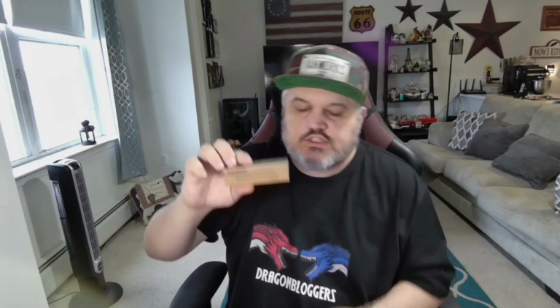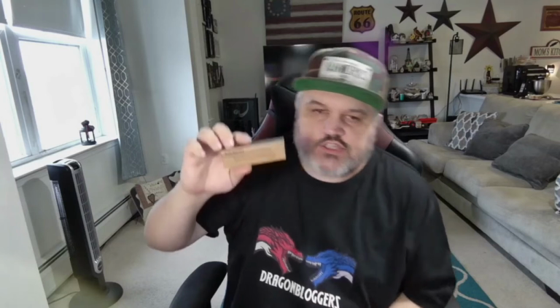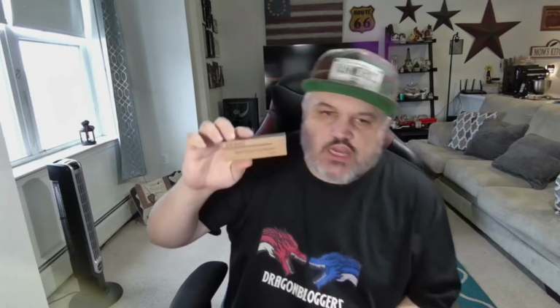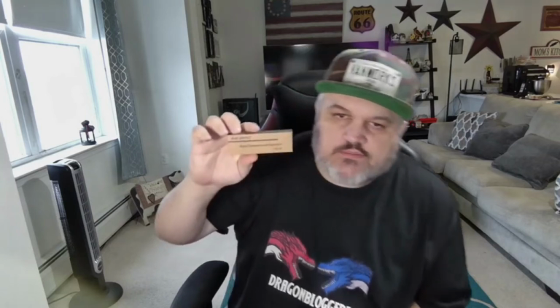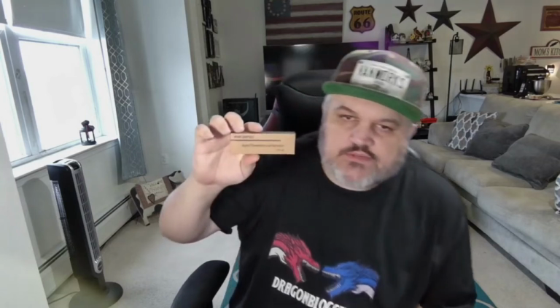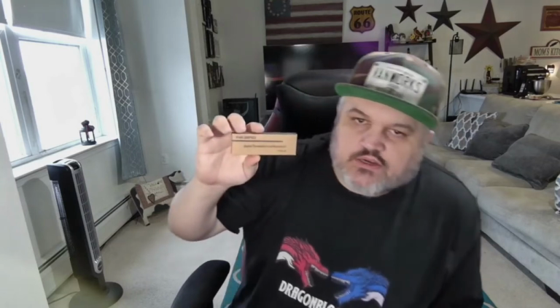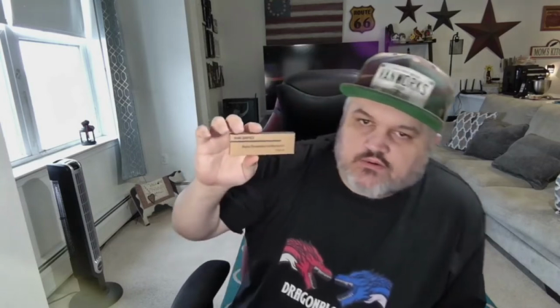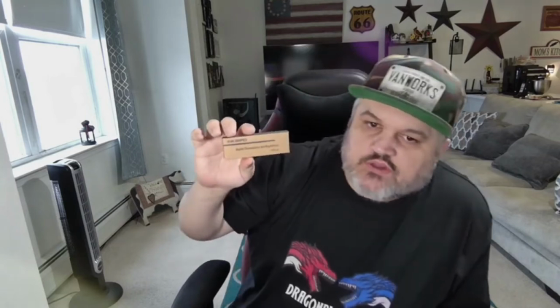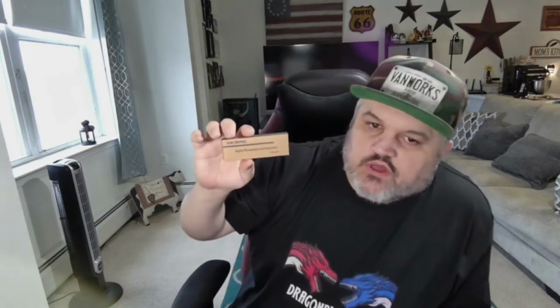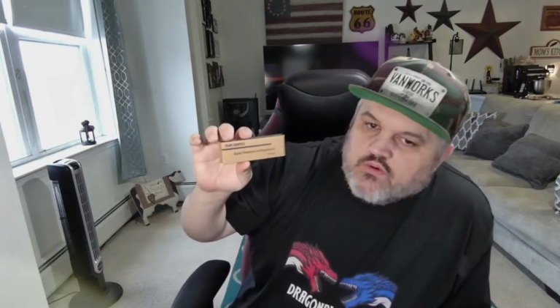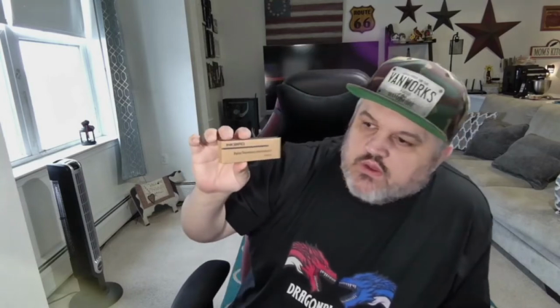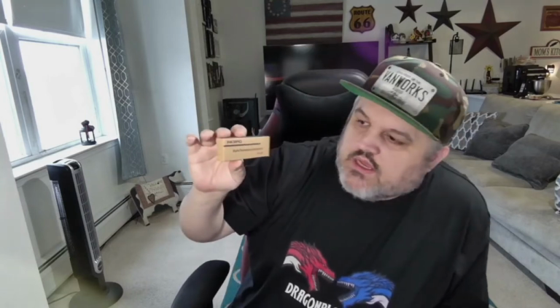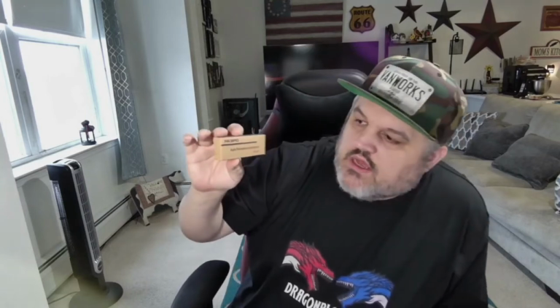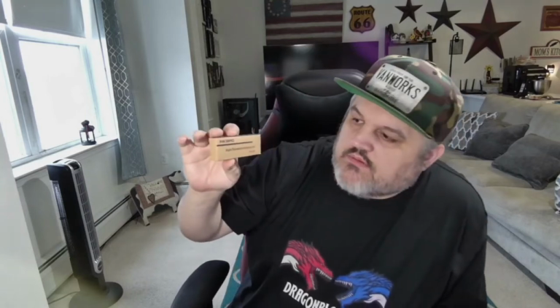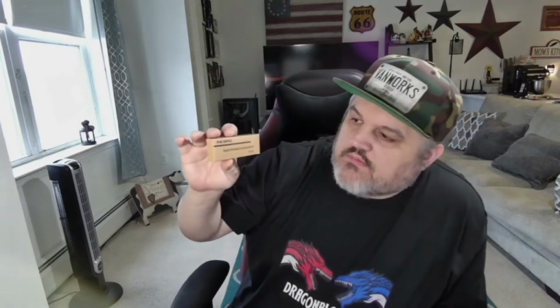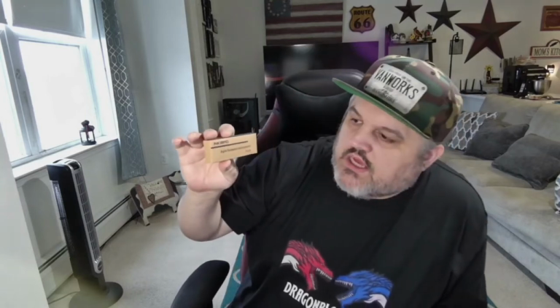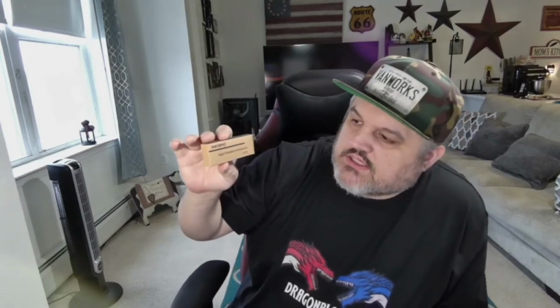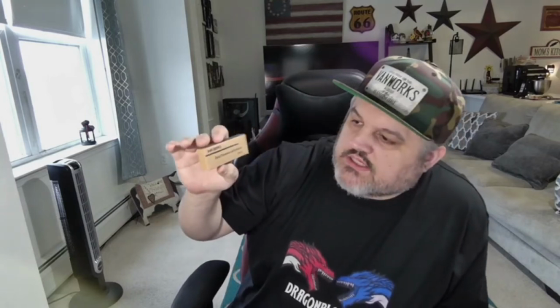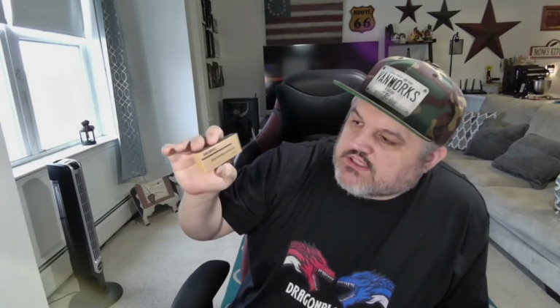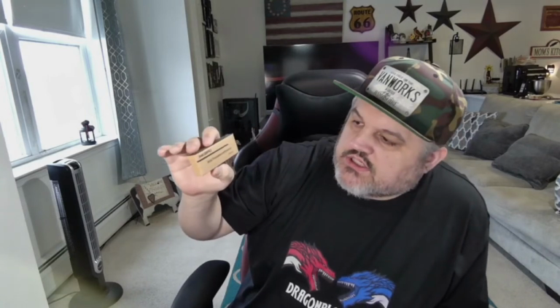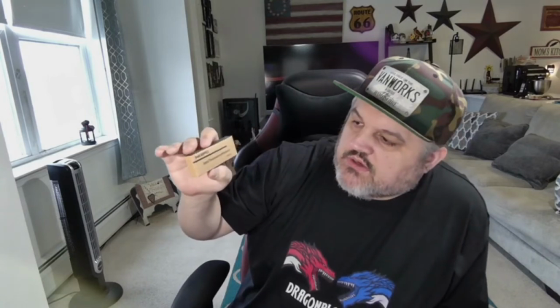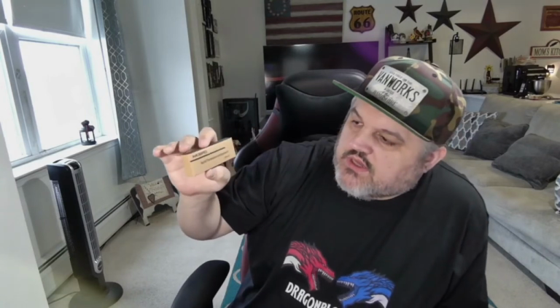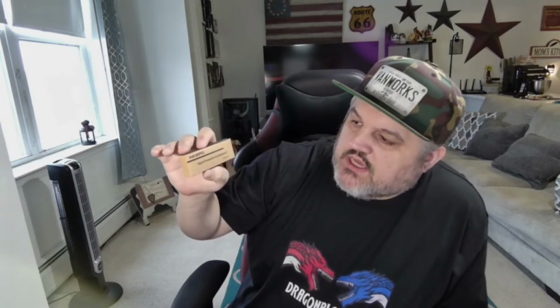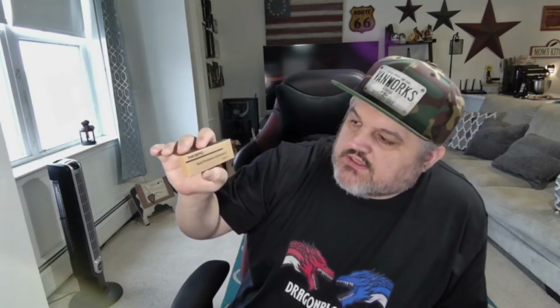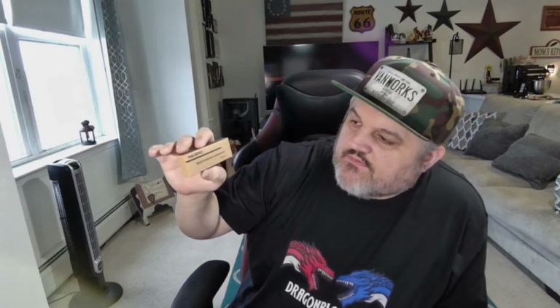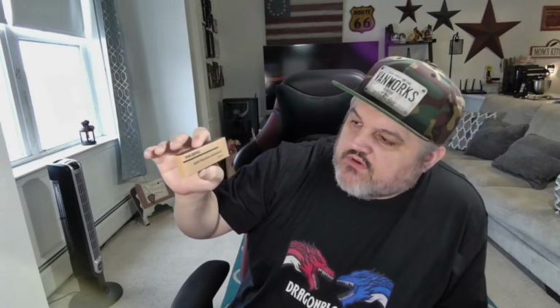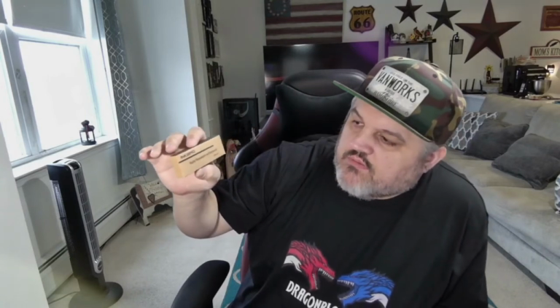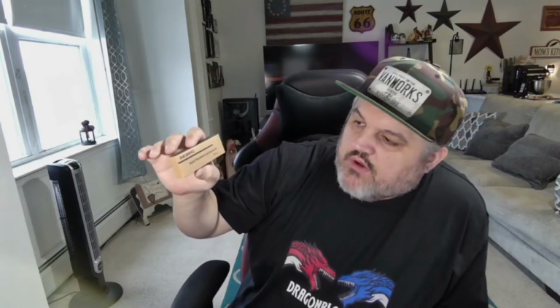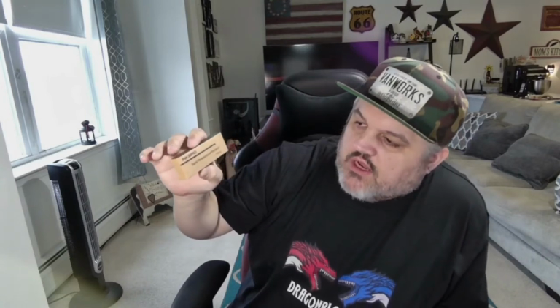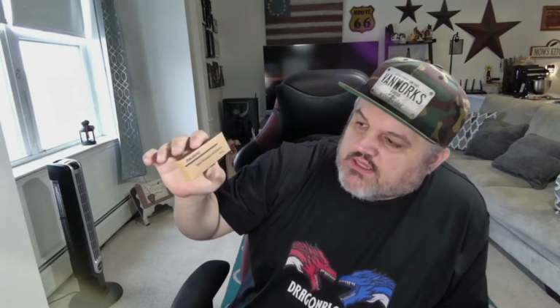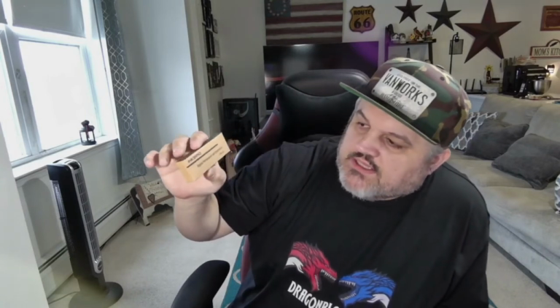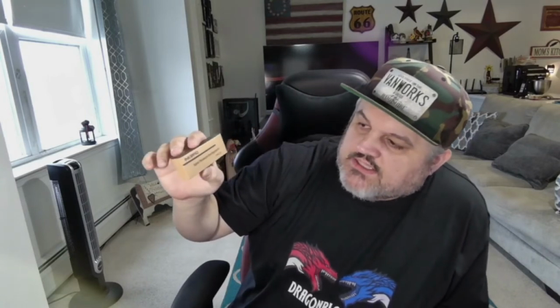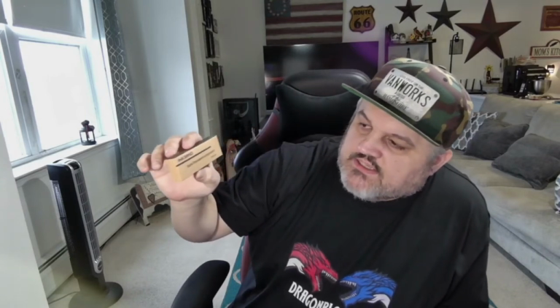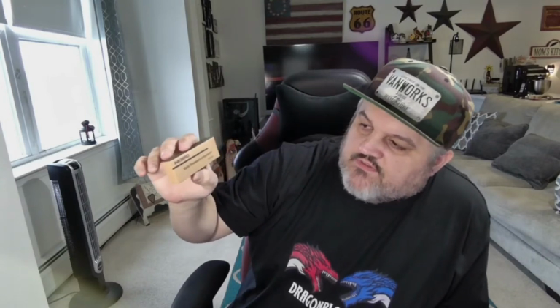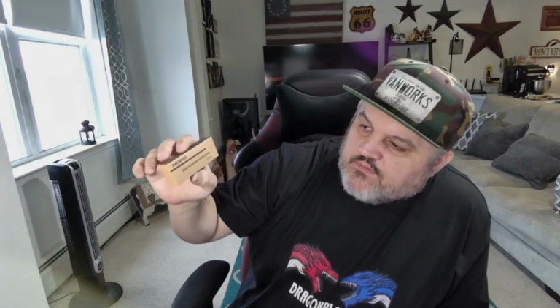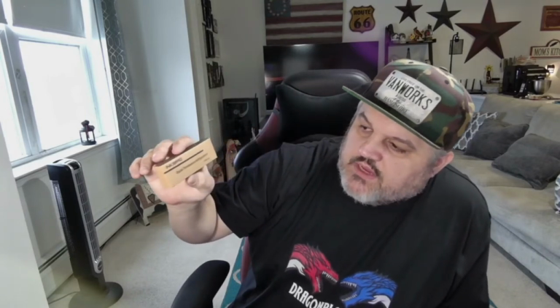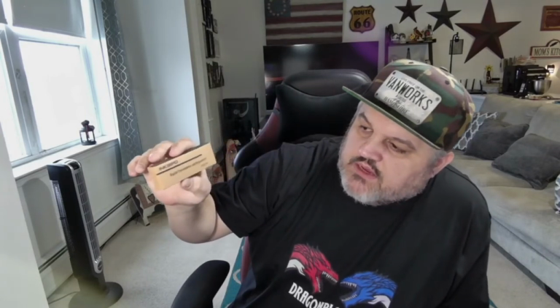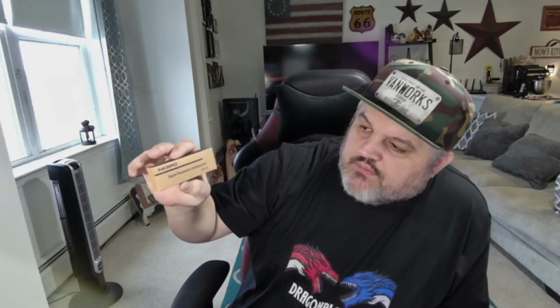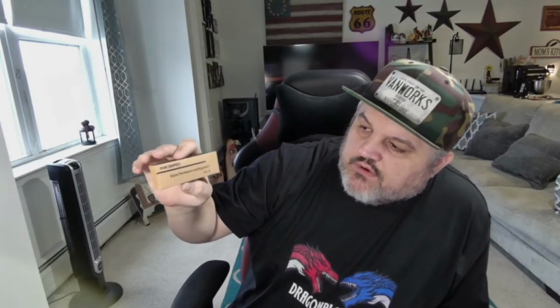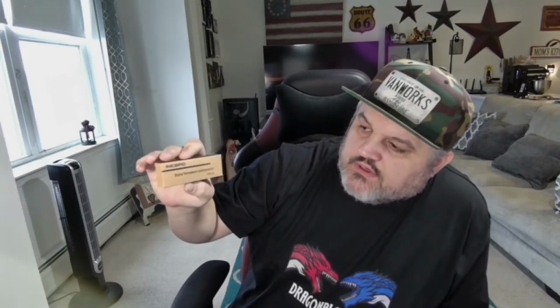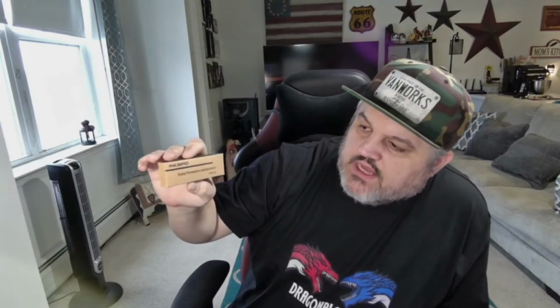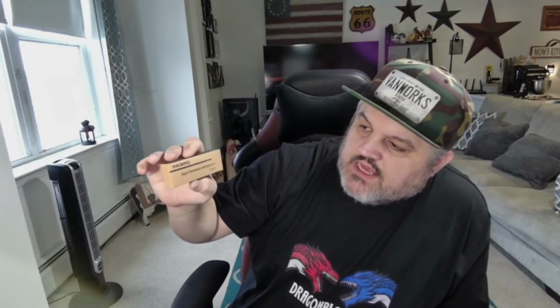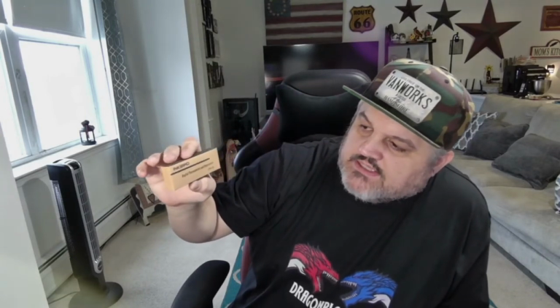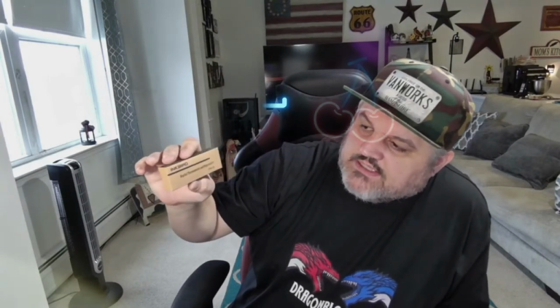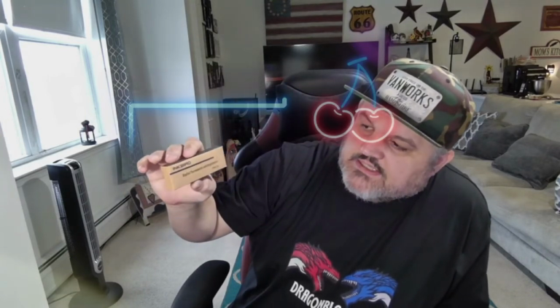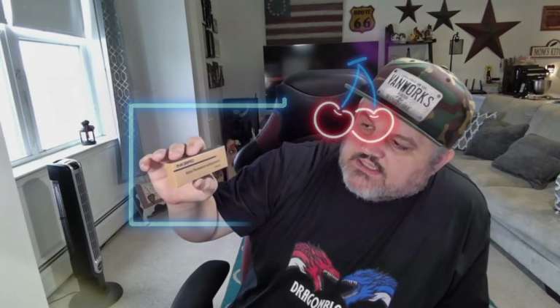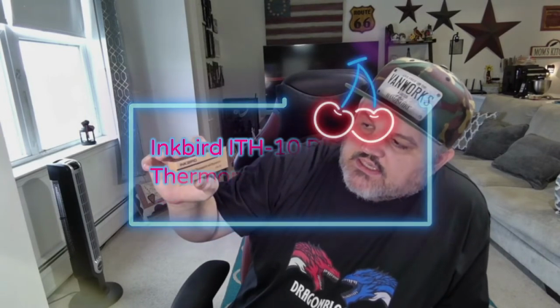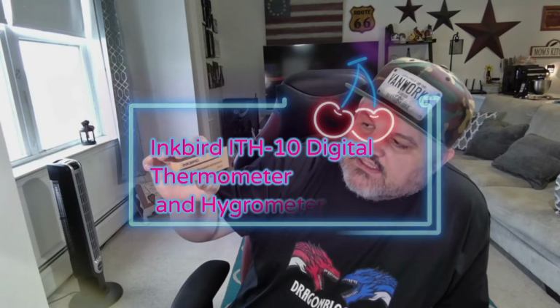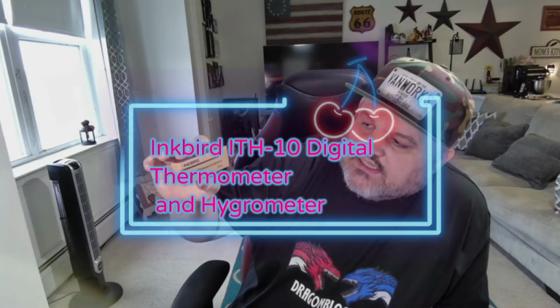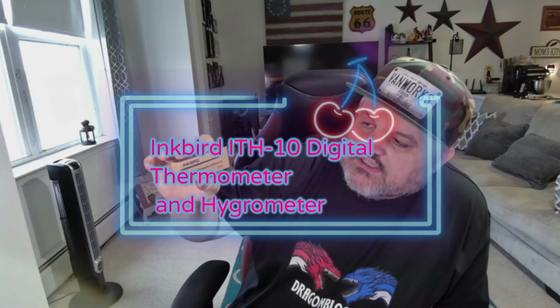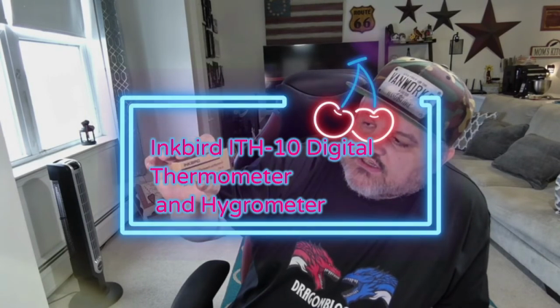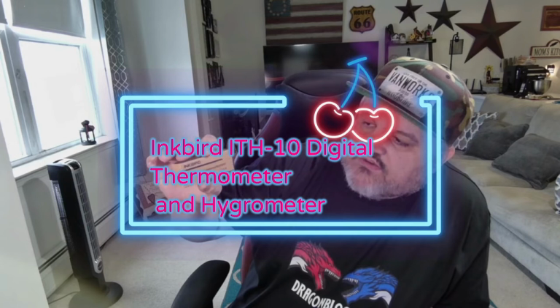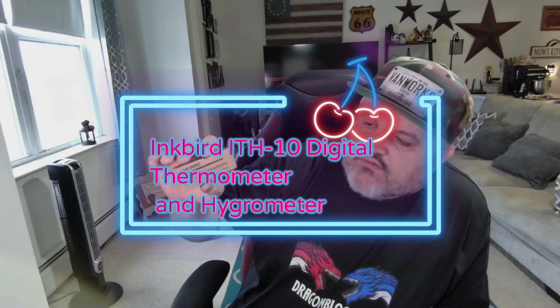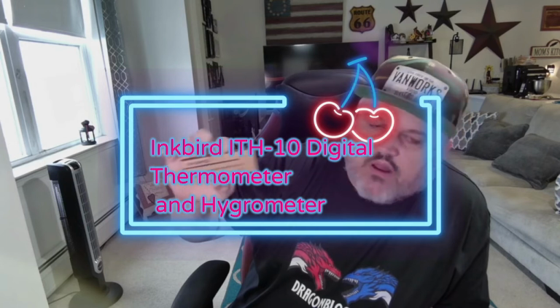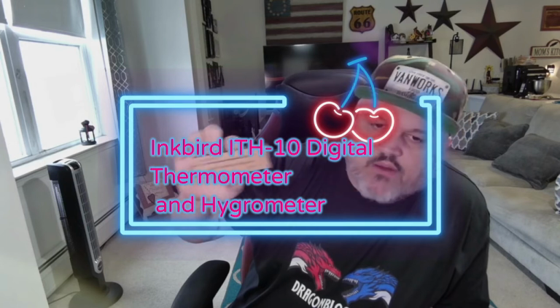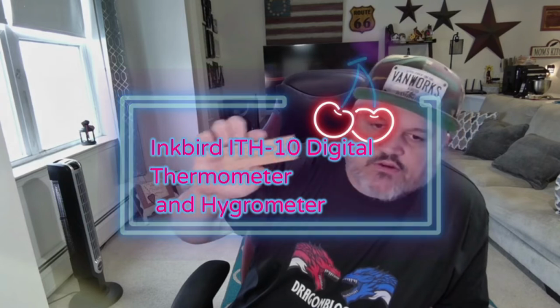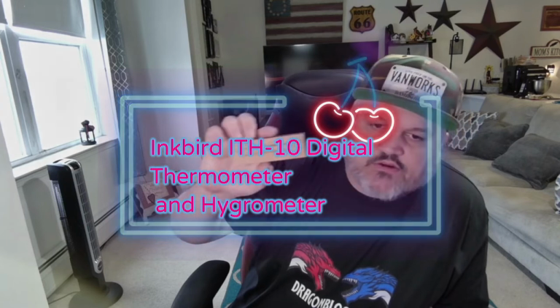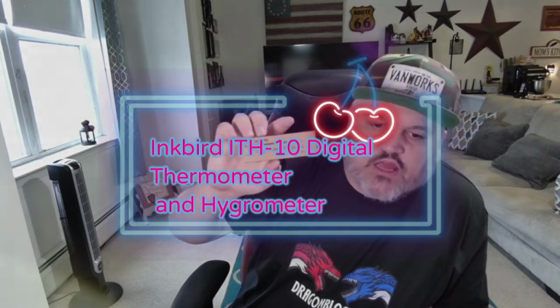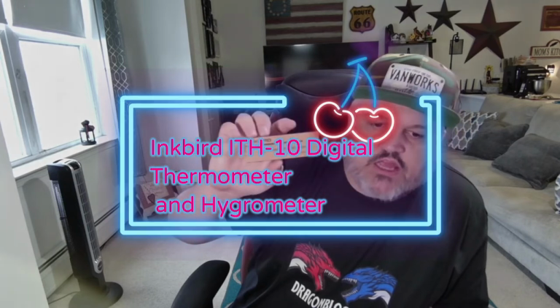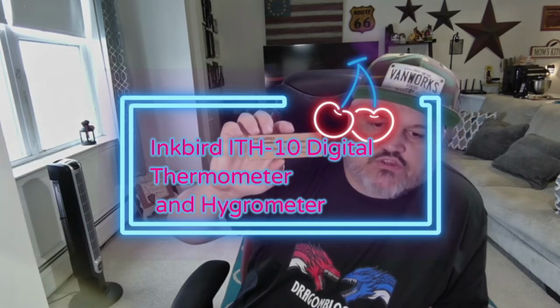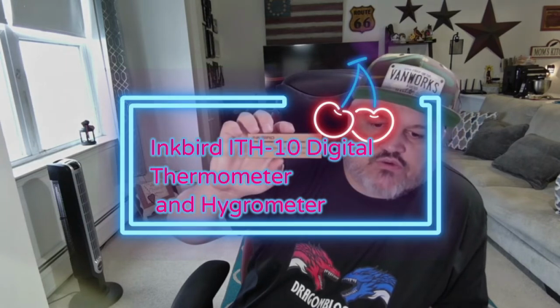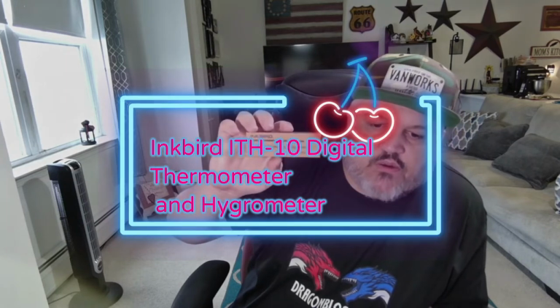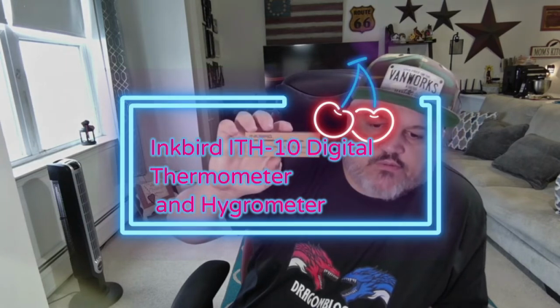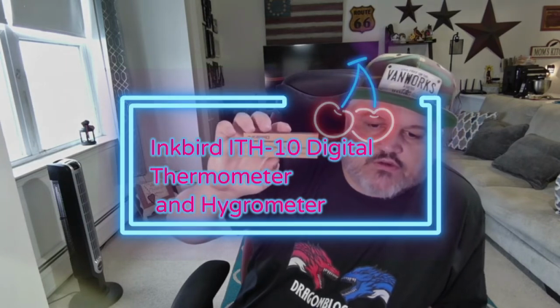James here with a quick unboxing and showcase of a new product. This is from Inkbird. This is a digital thermometer and hygrometer.